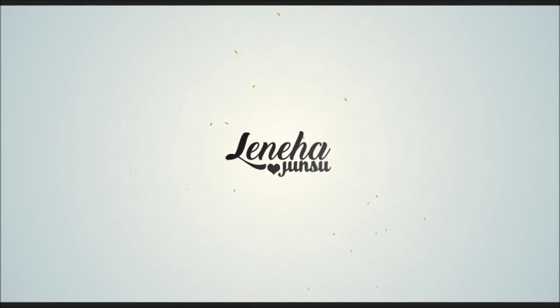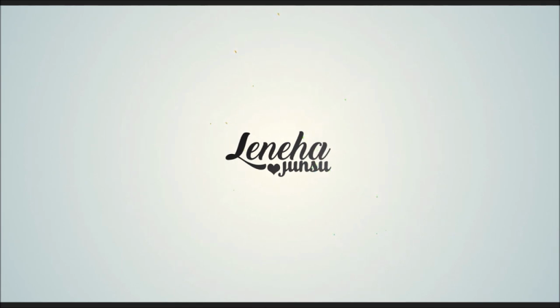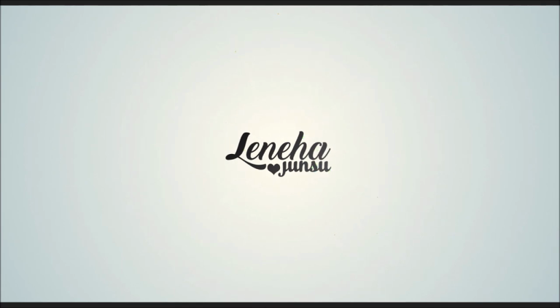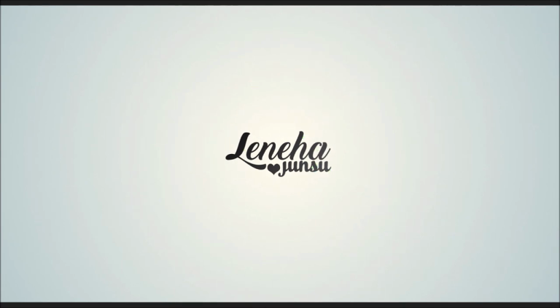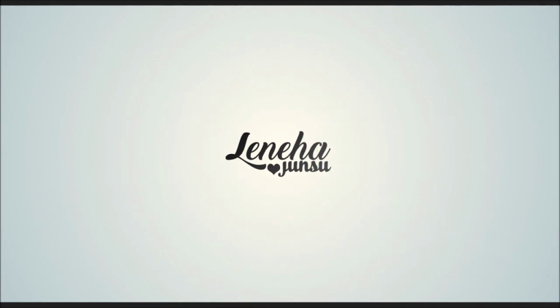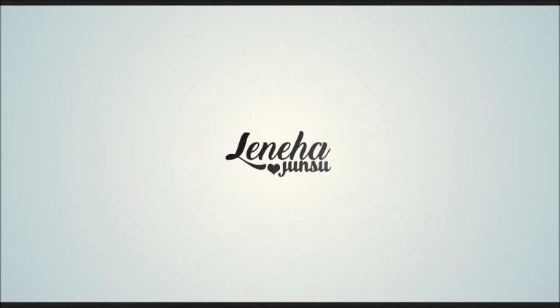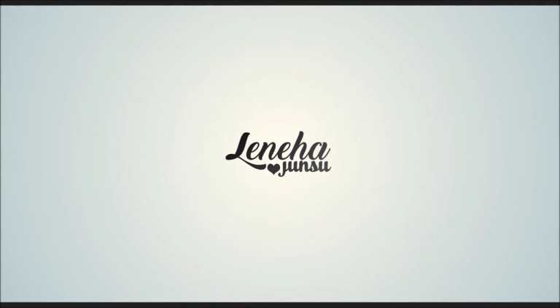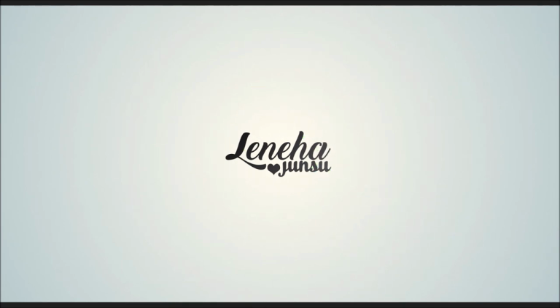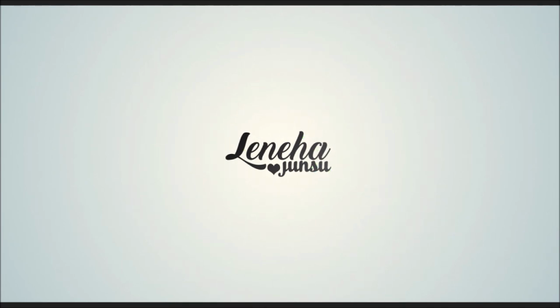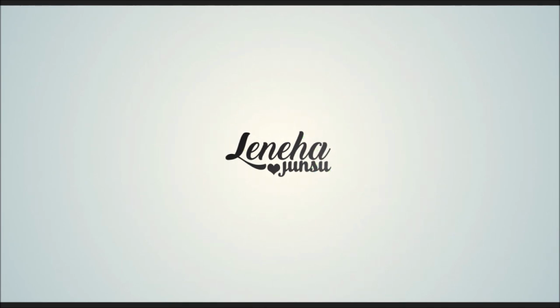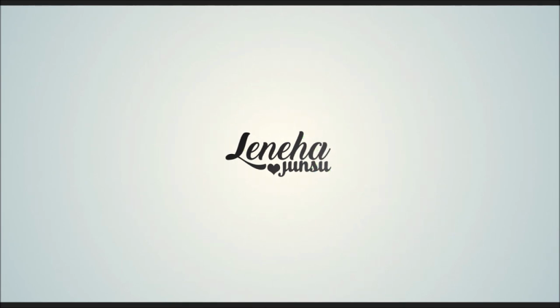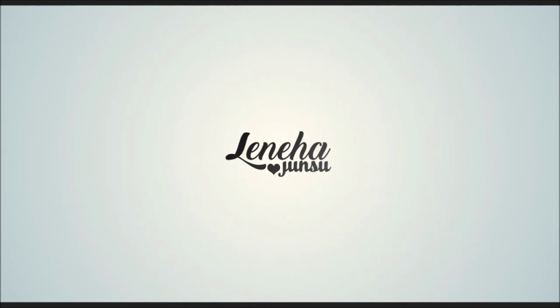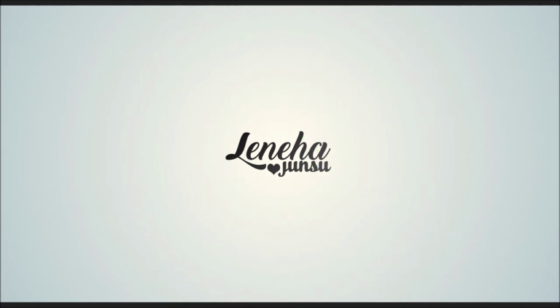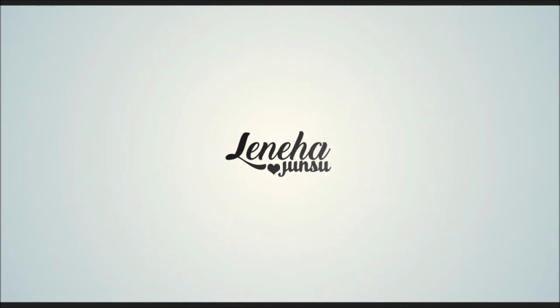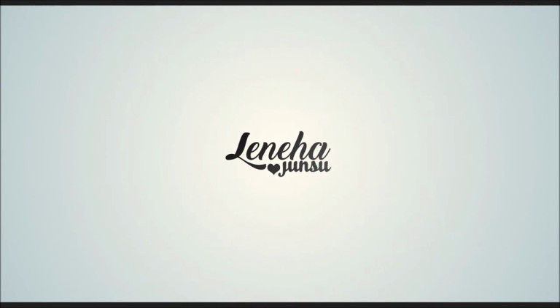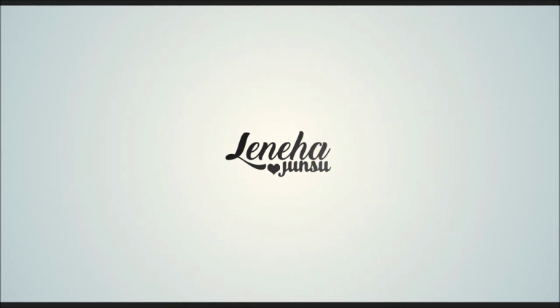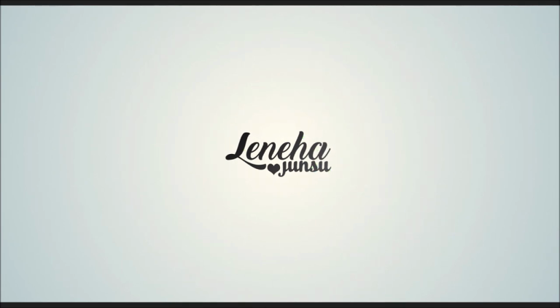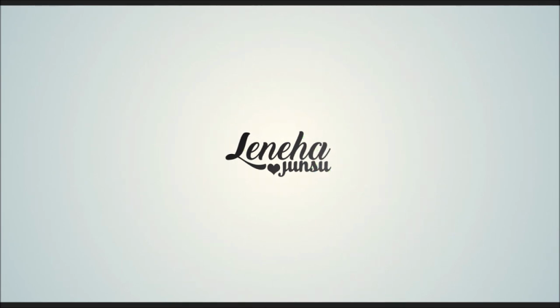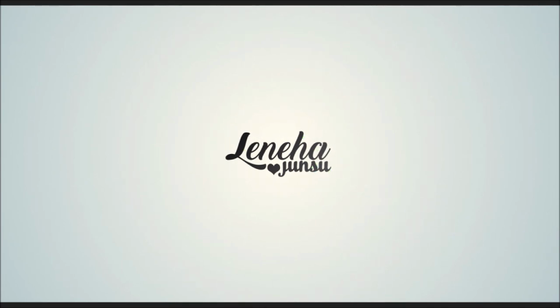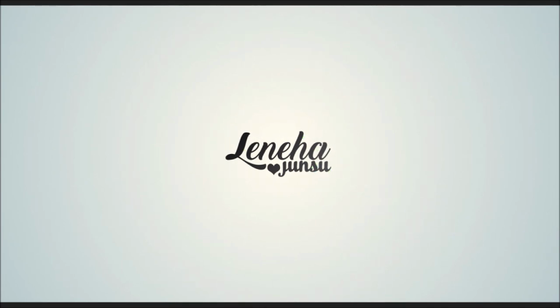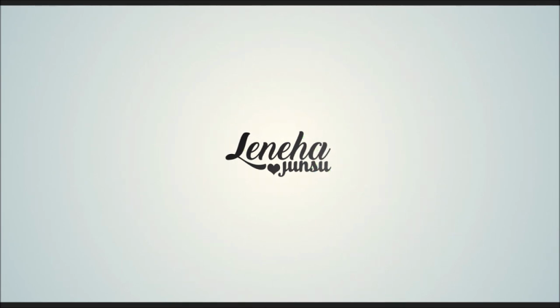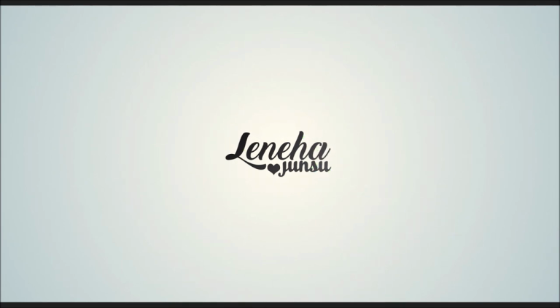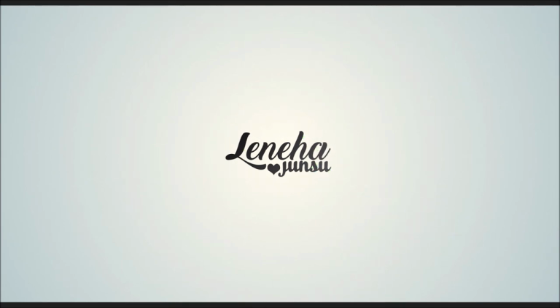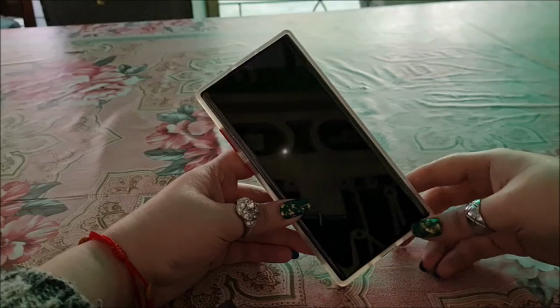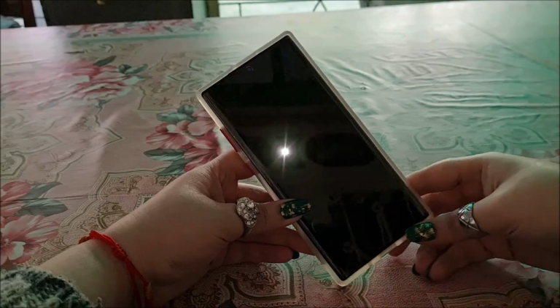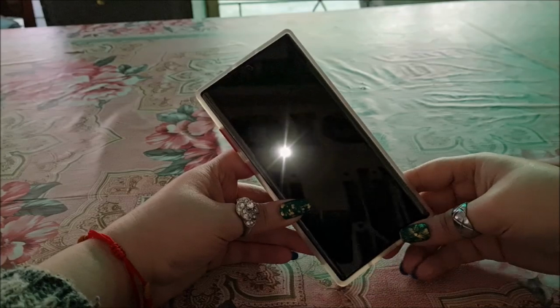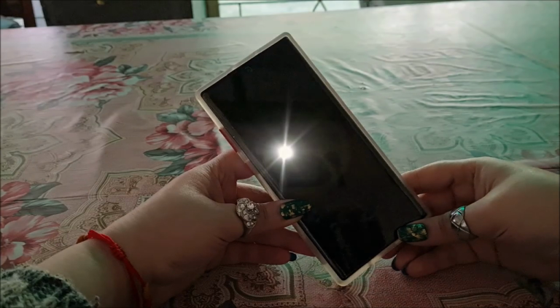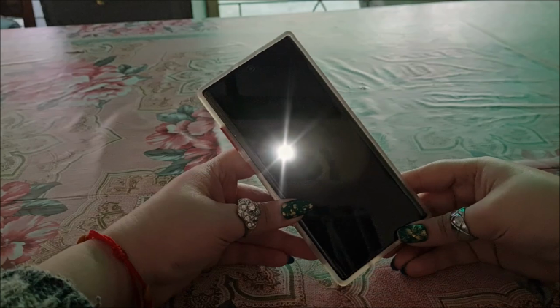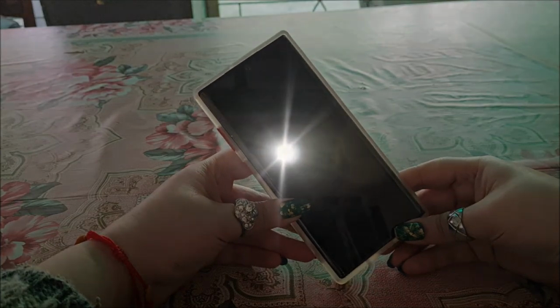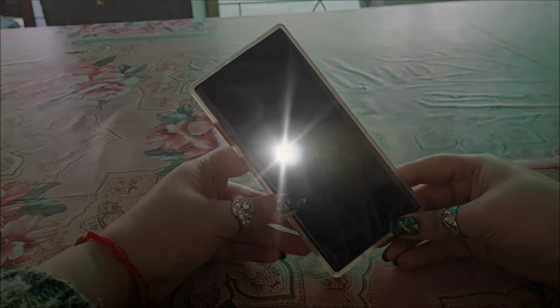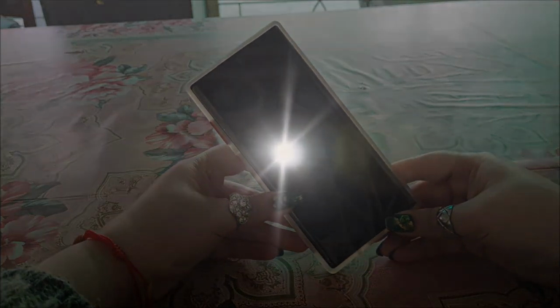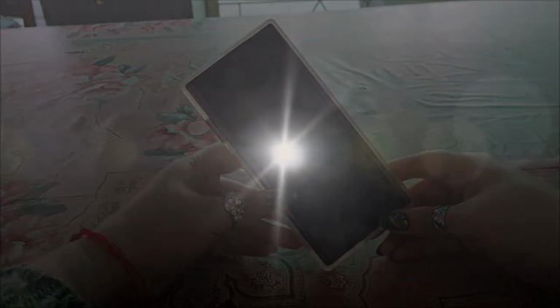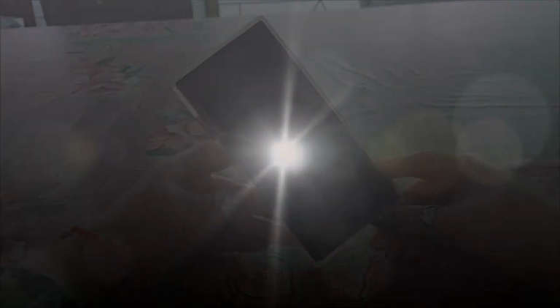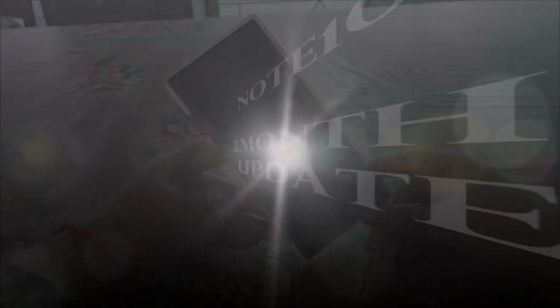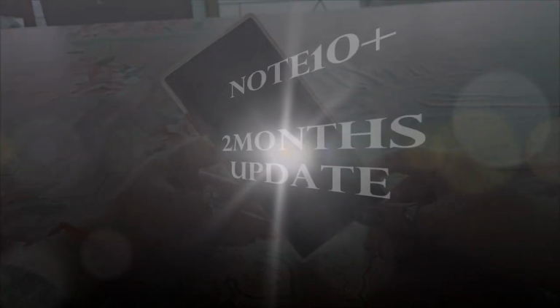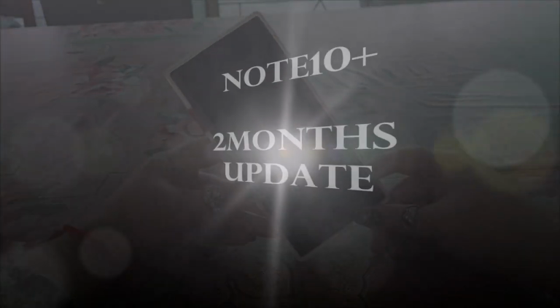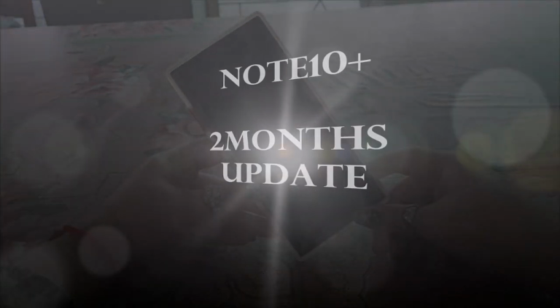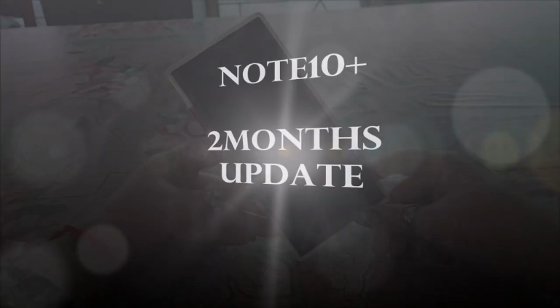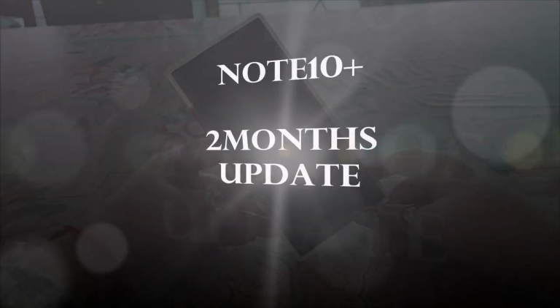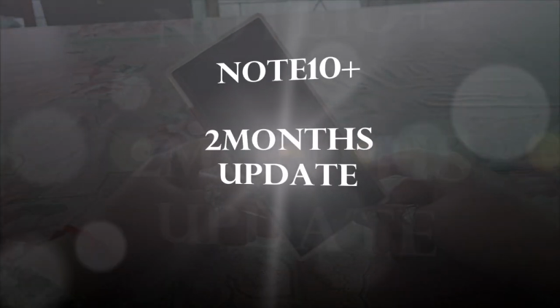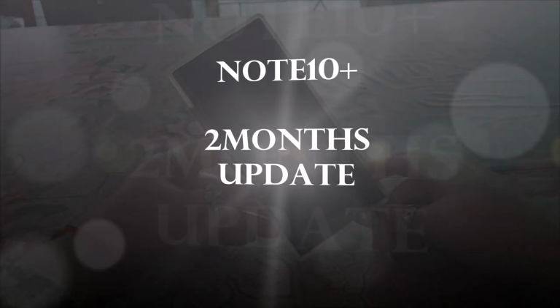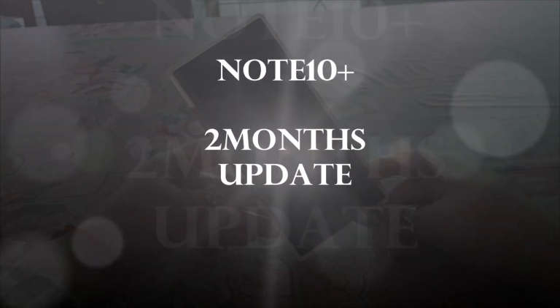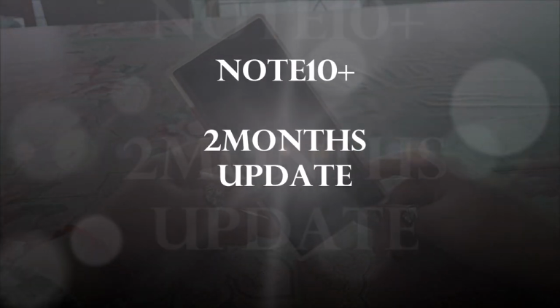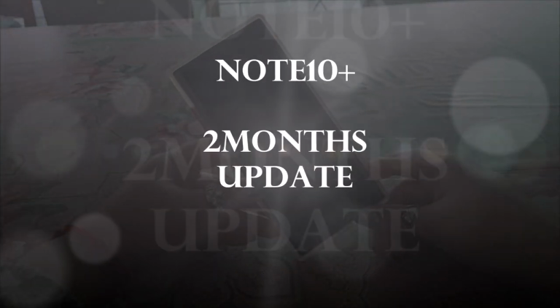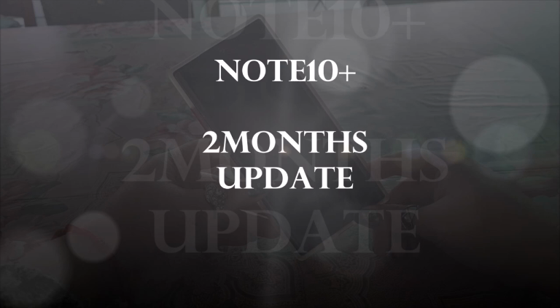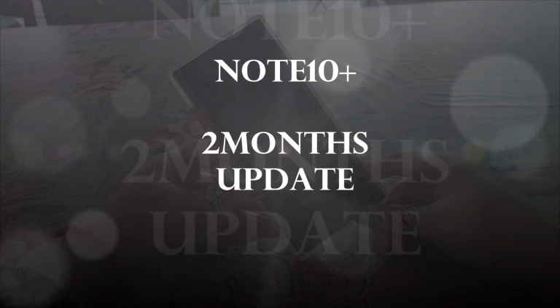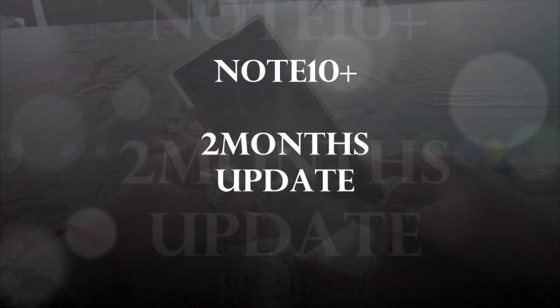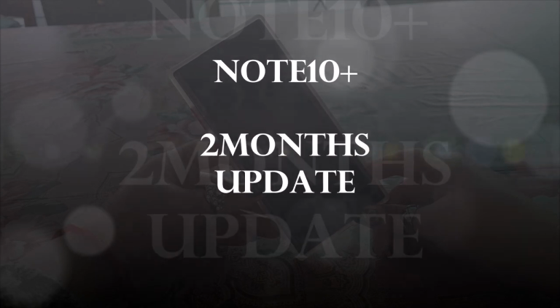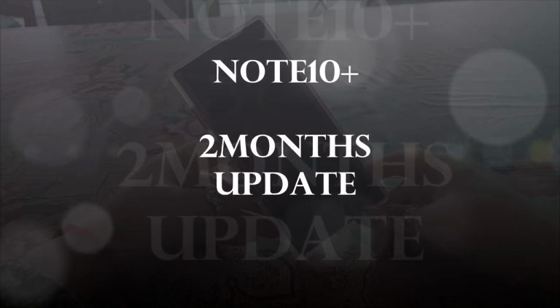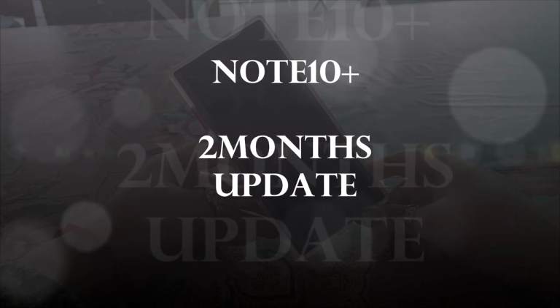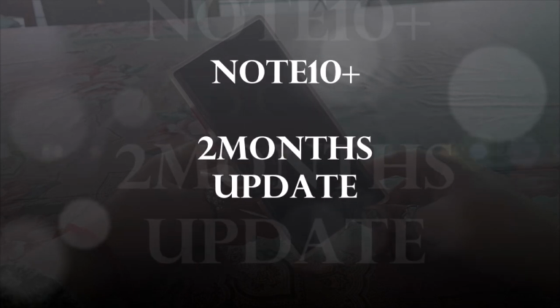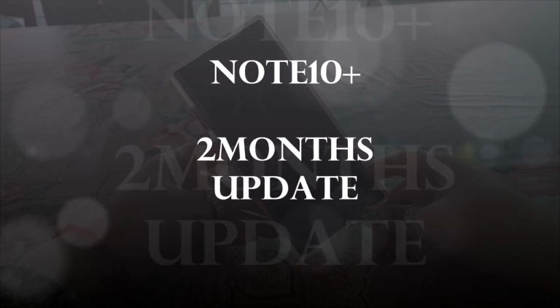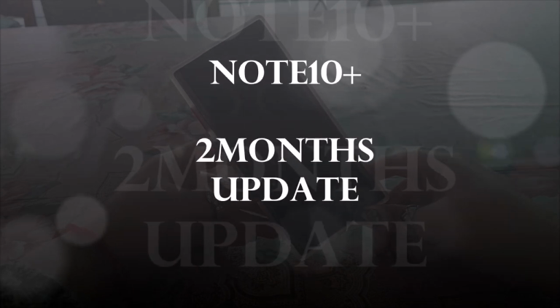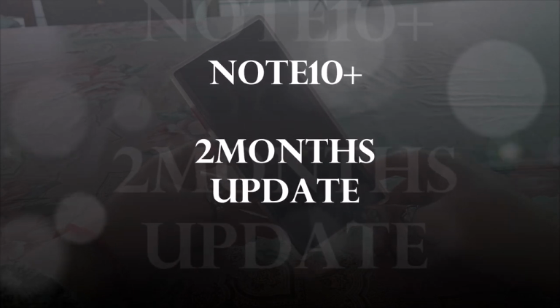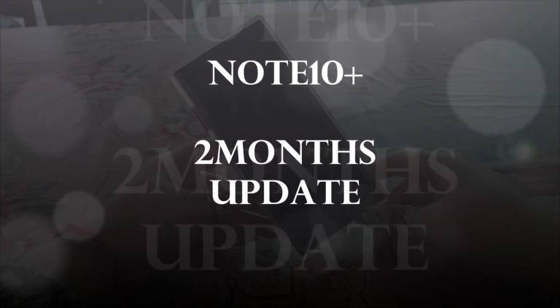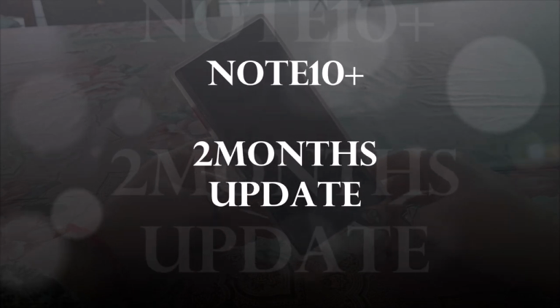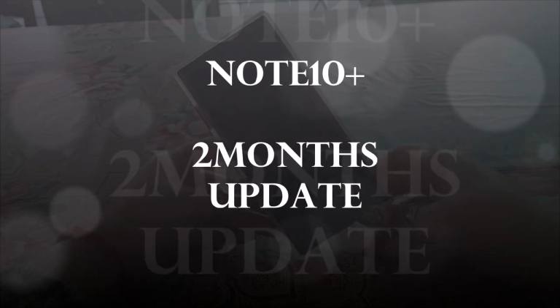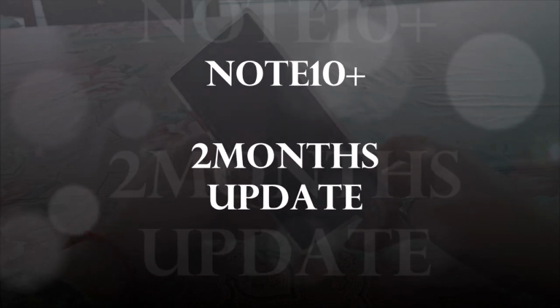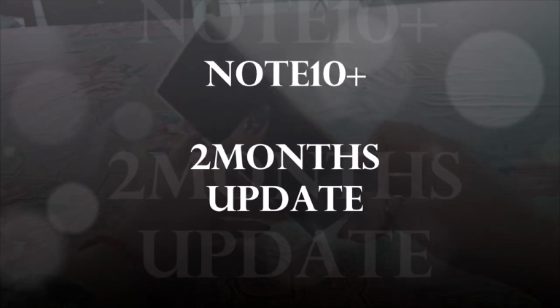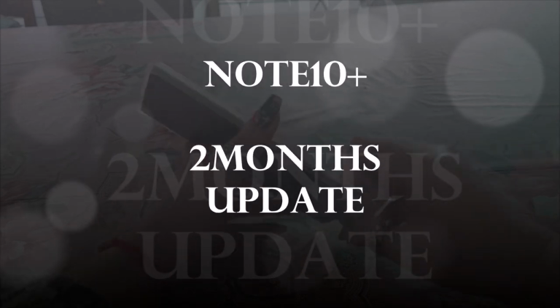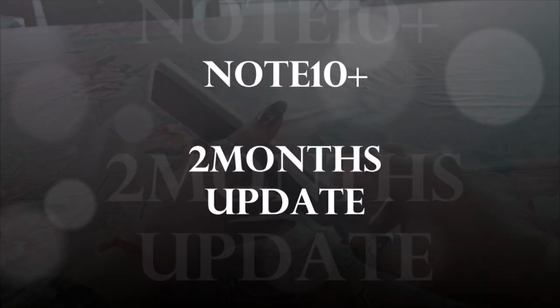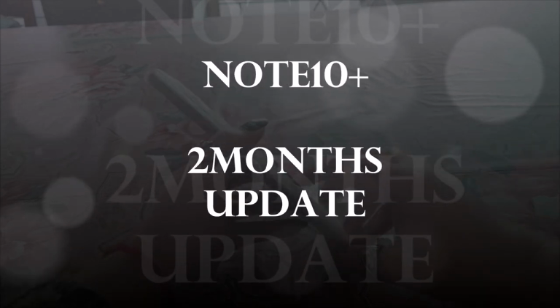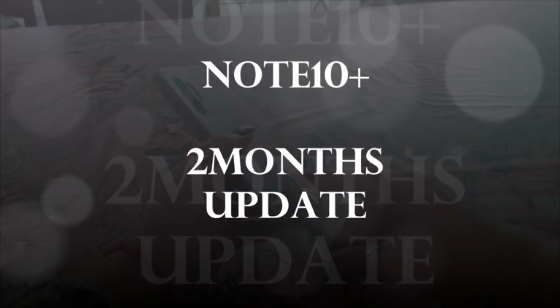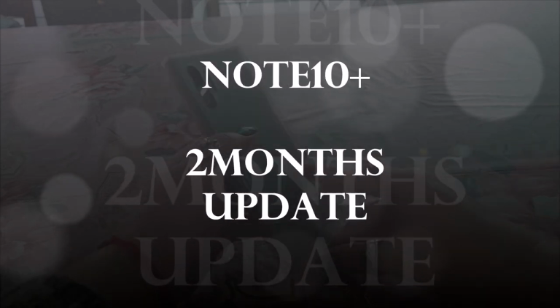Hello Friends! This is me Leneha Jiansoo. Welcome to my channel that is all about enhancing what you have.